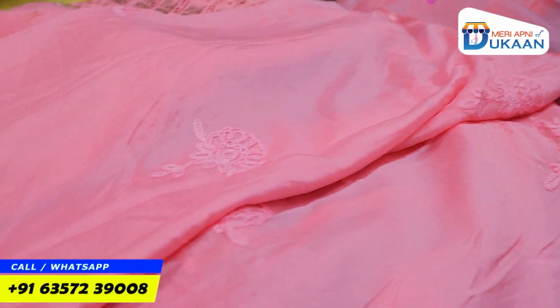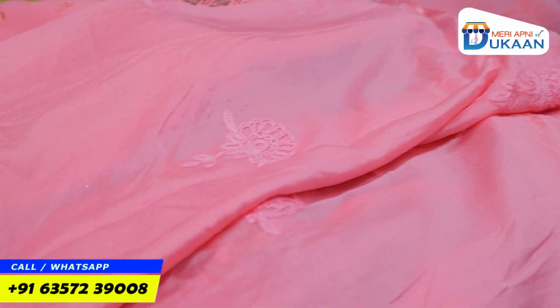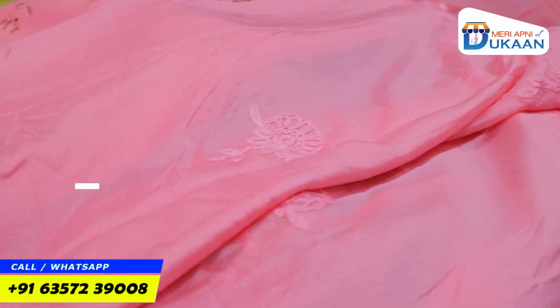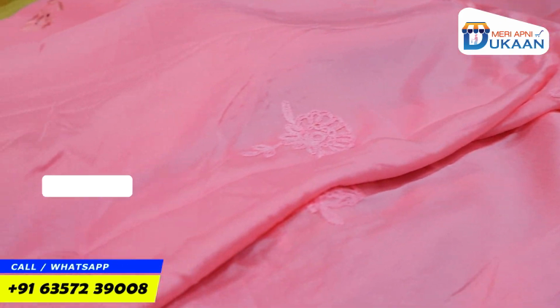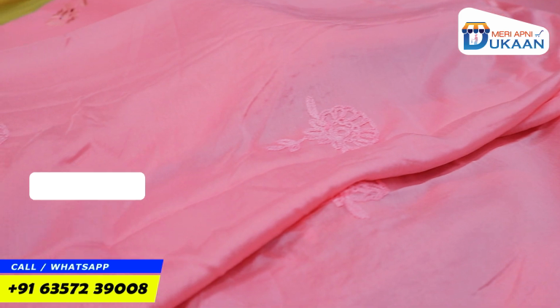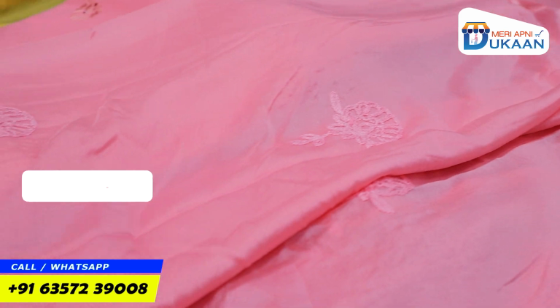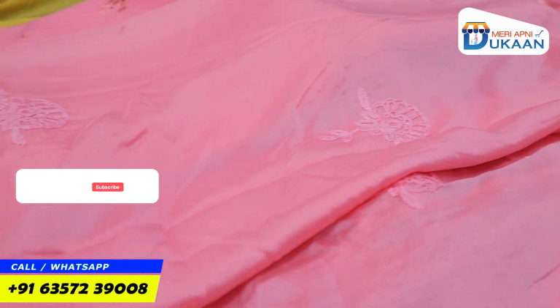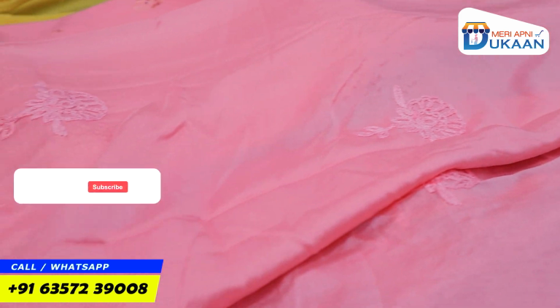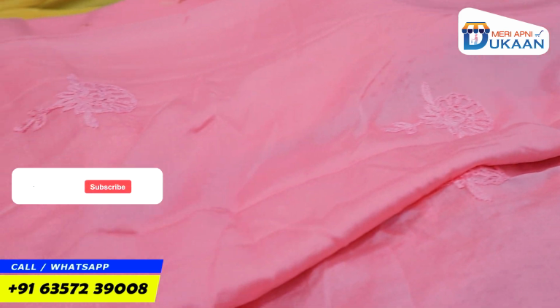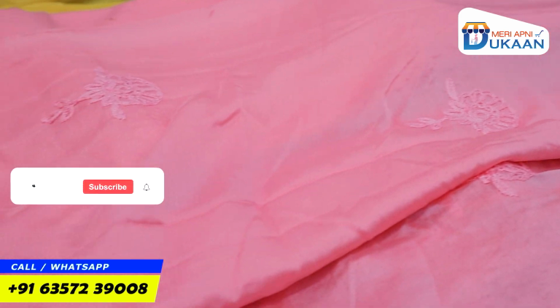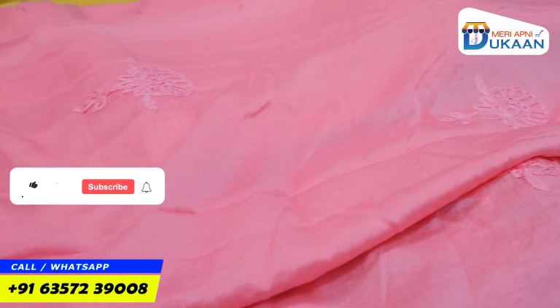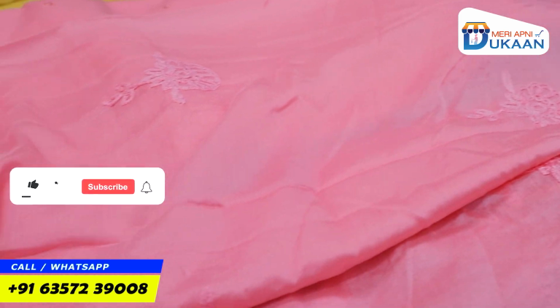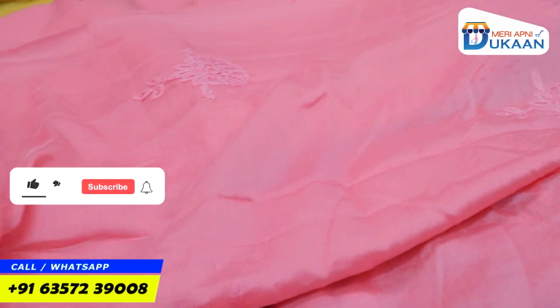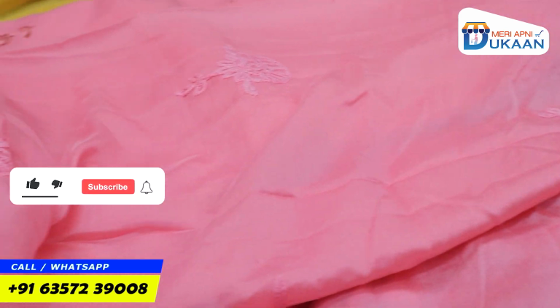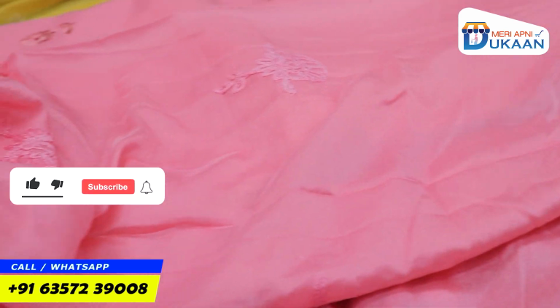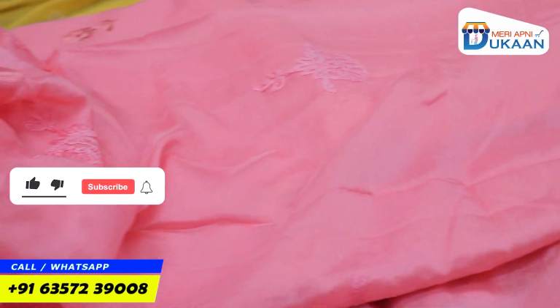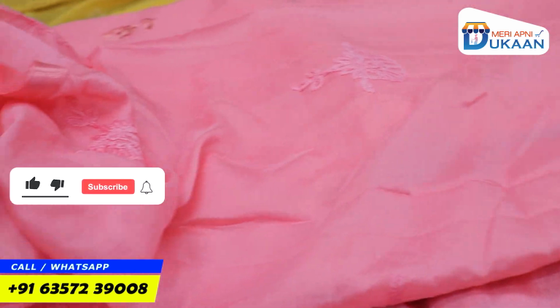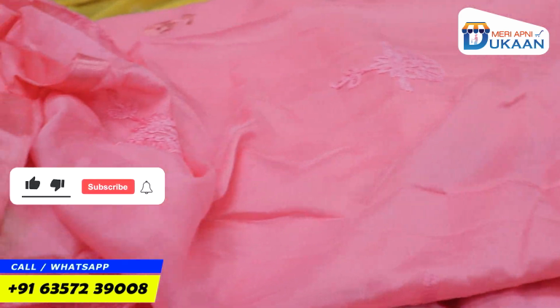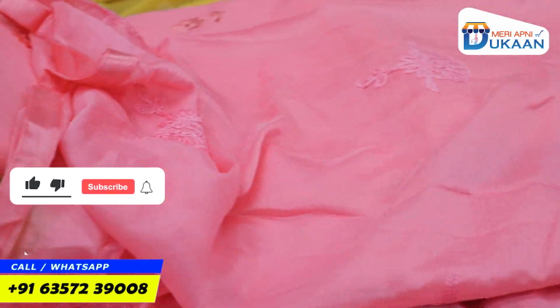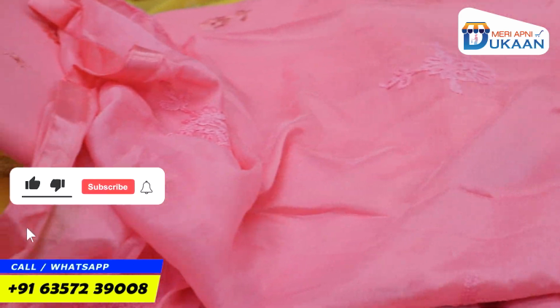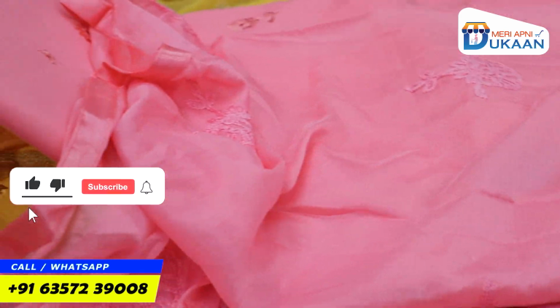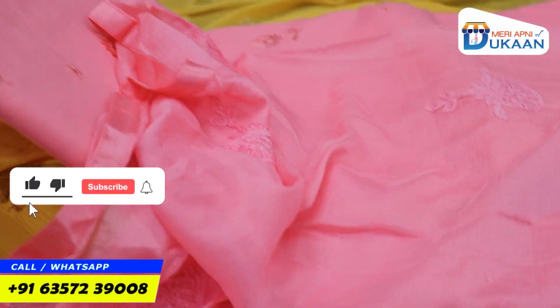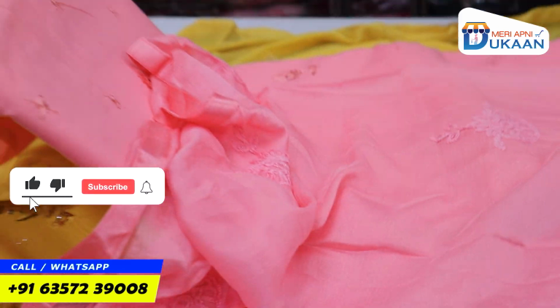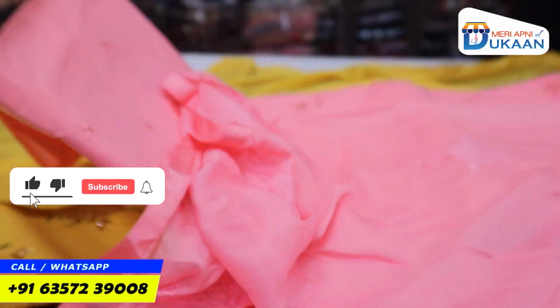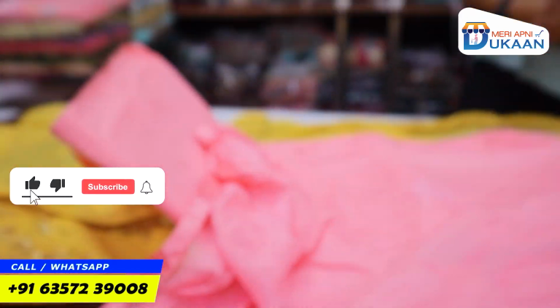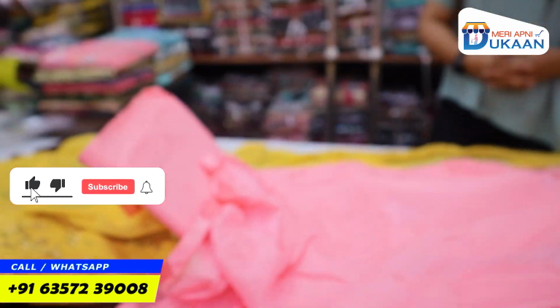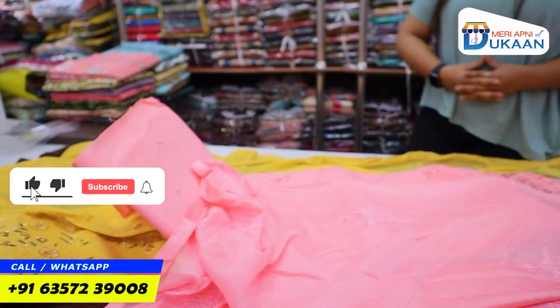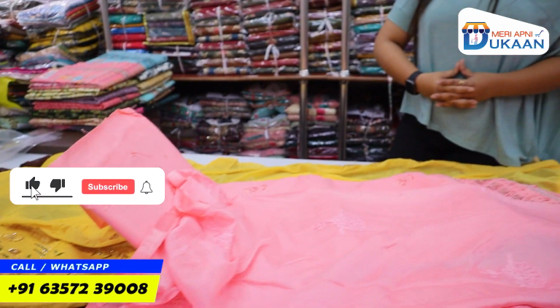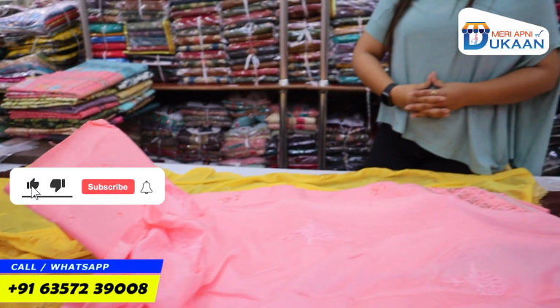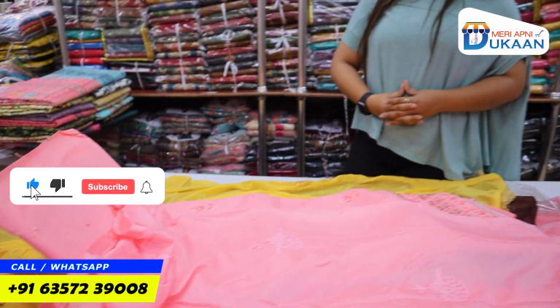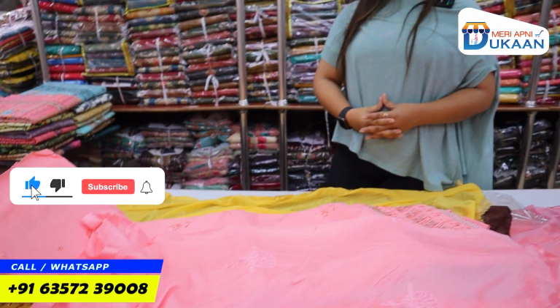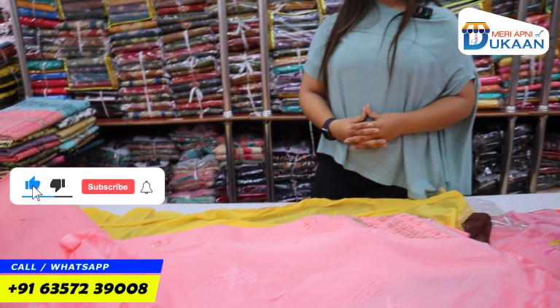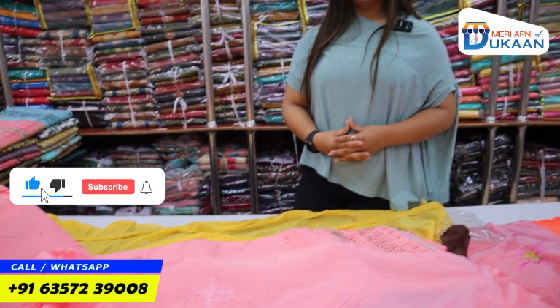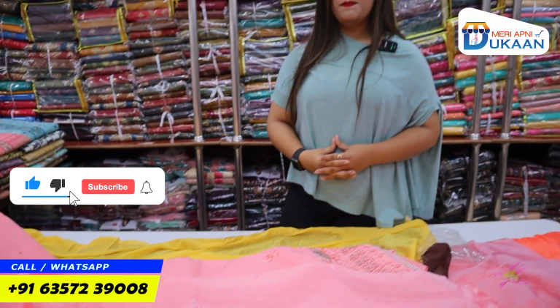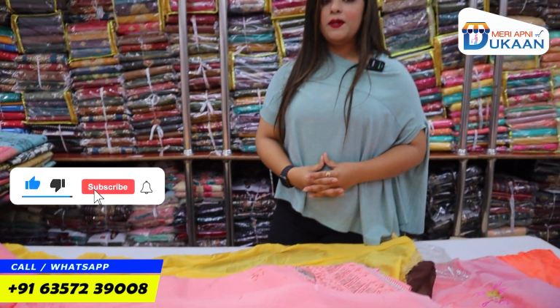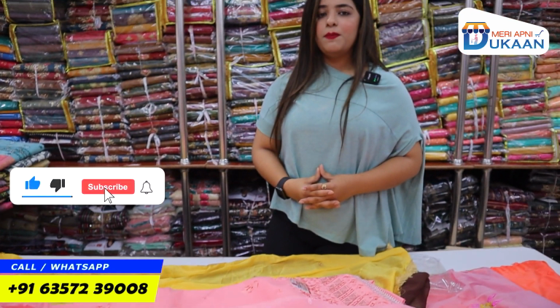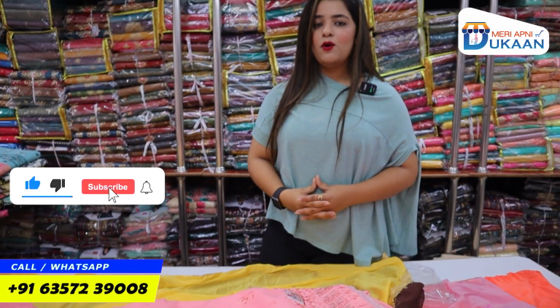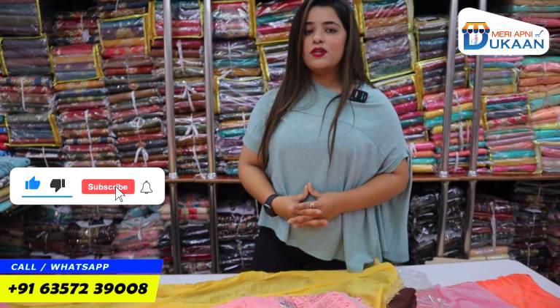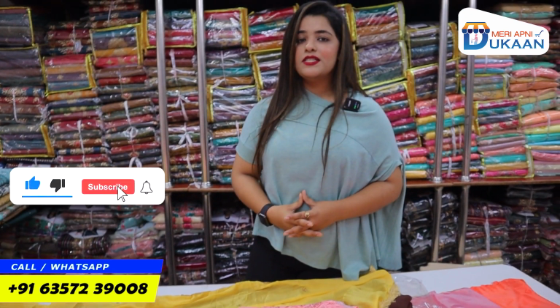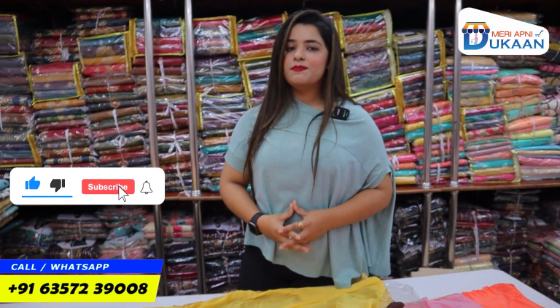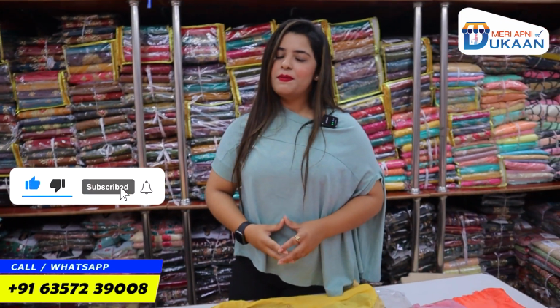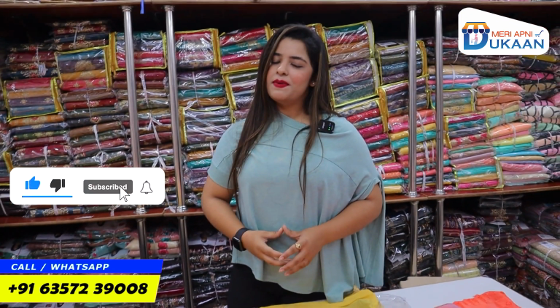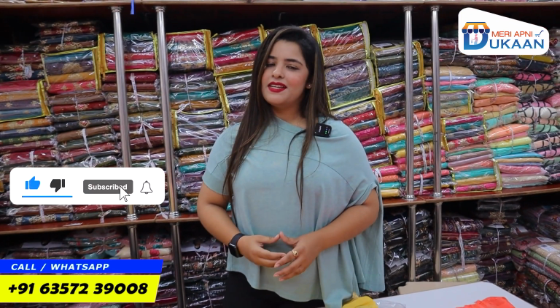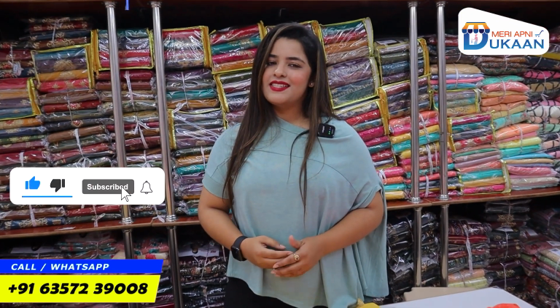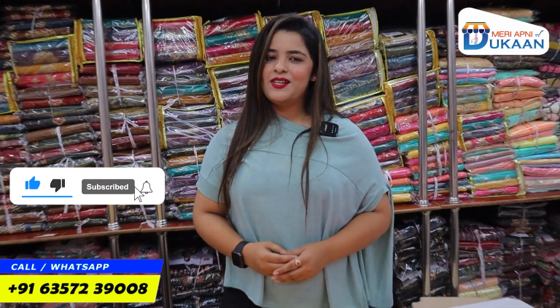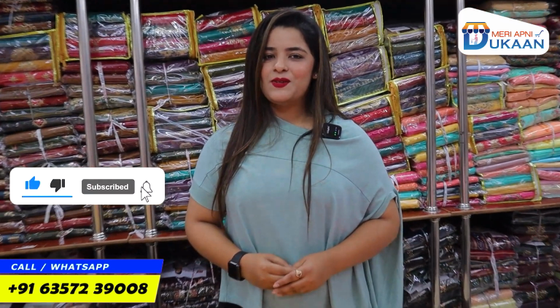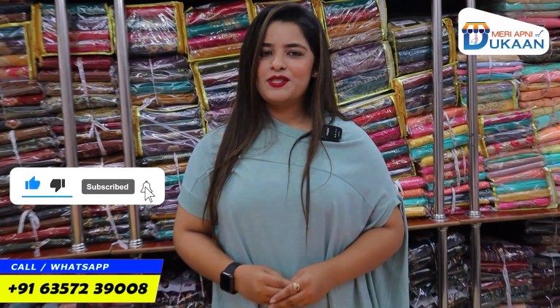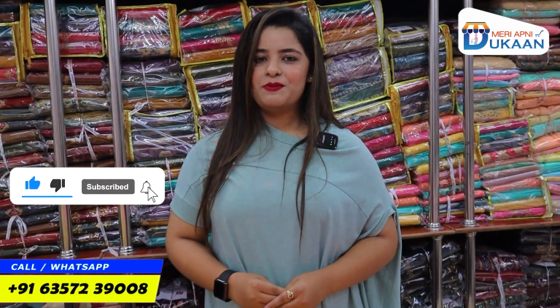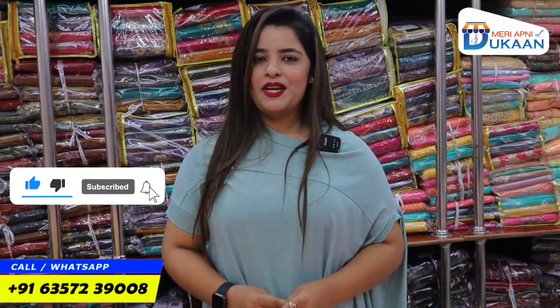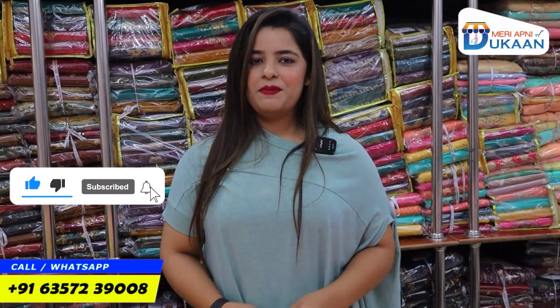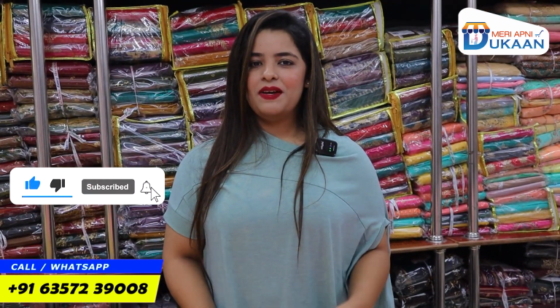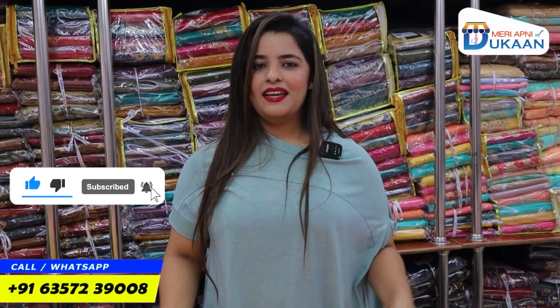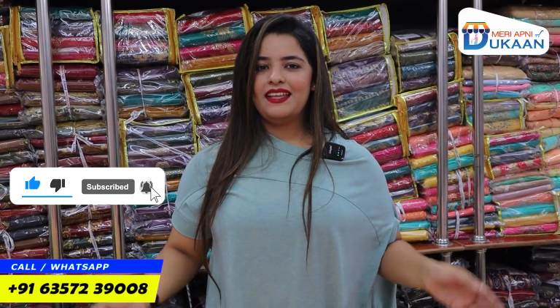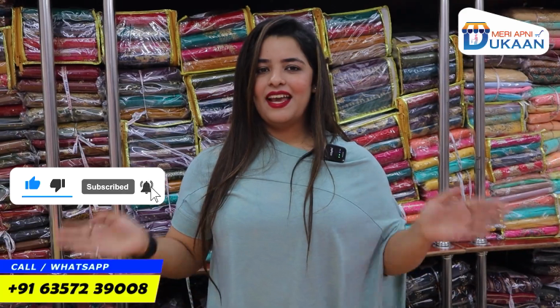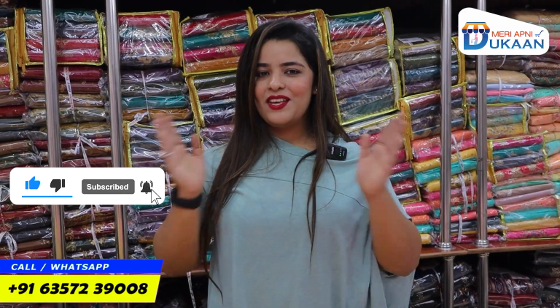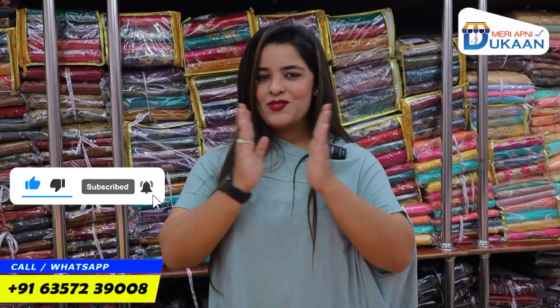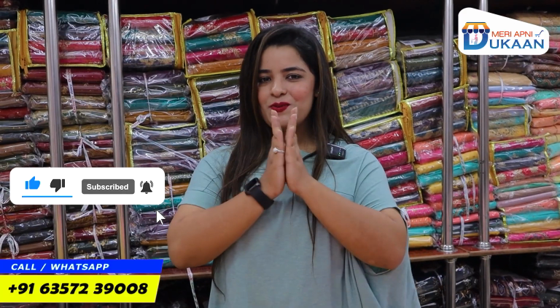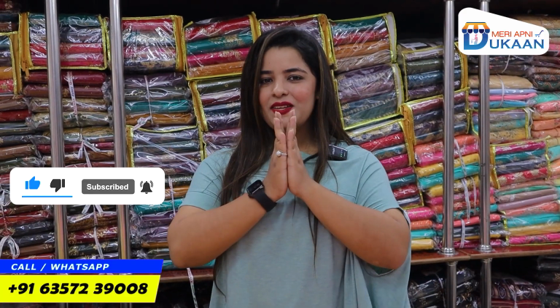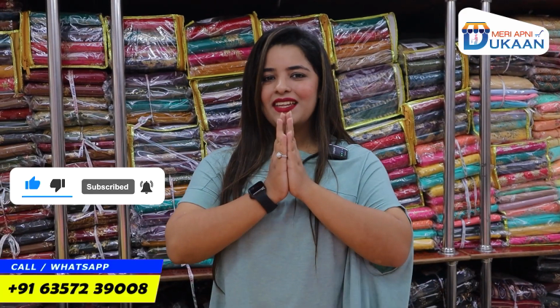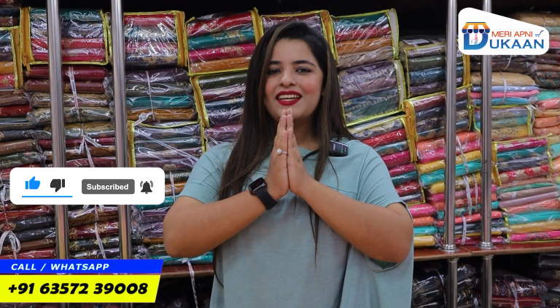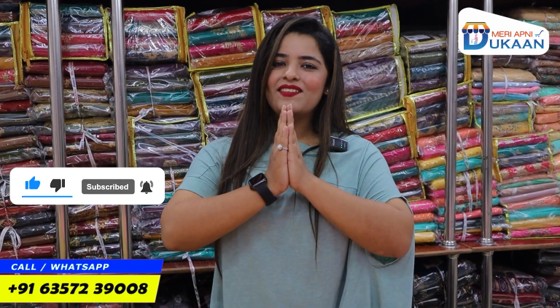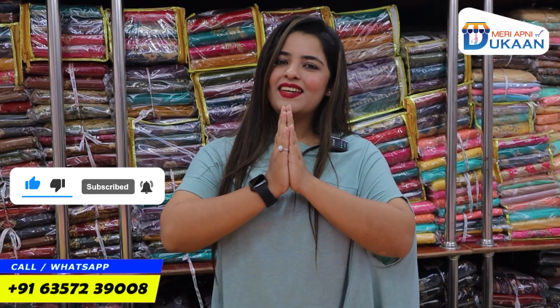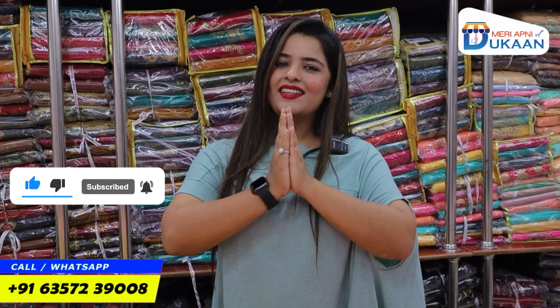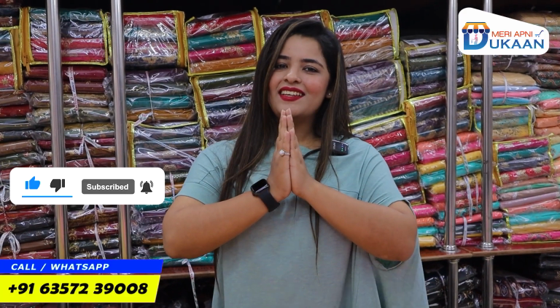Subscribe to my channel quickly. I will see you in the next video. Thank you so much.